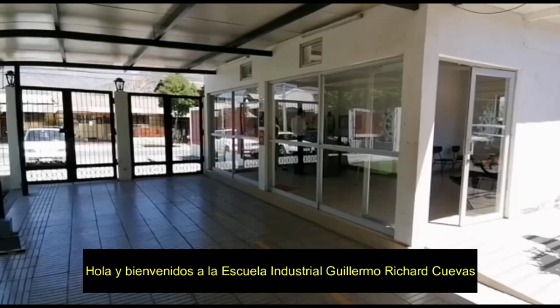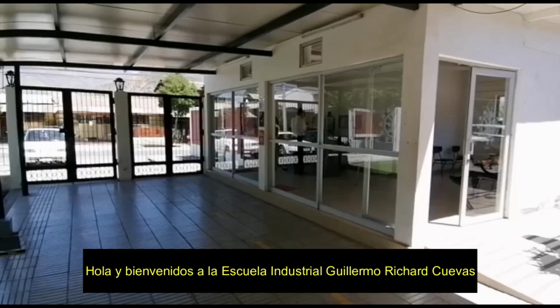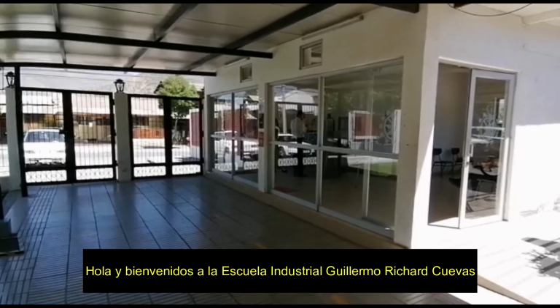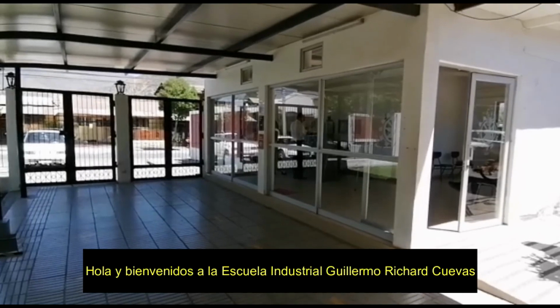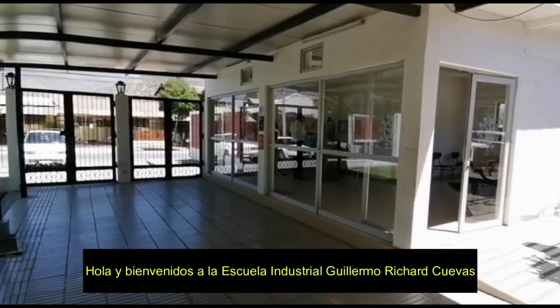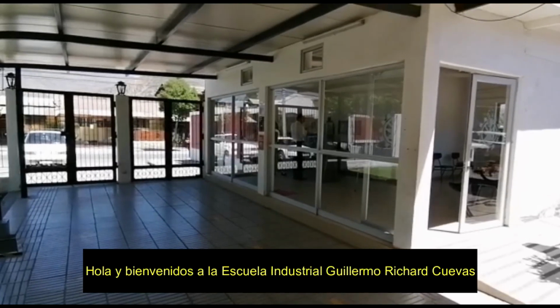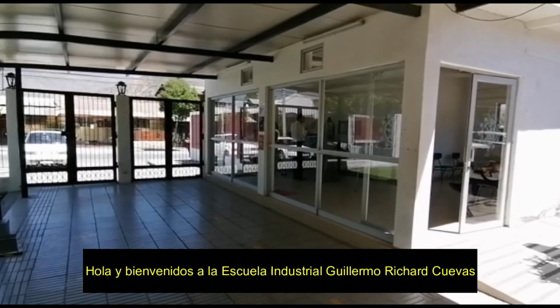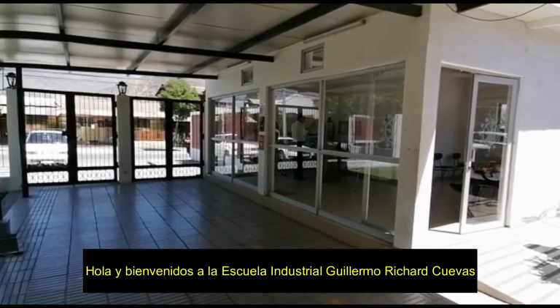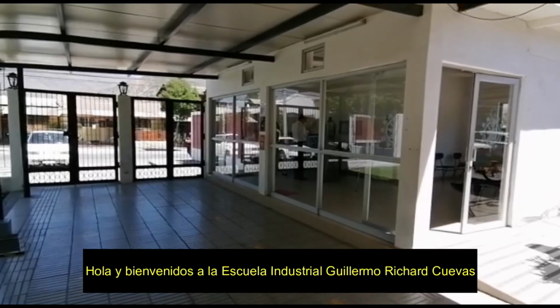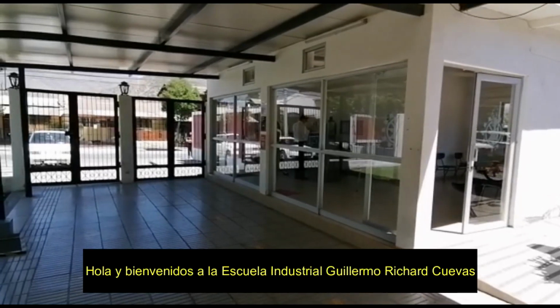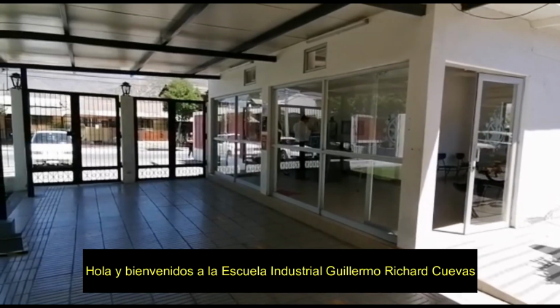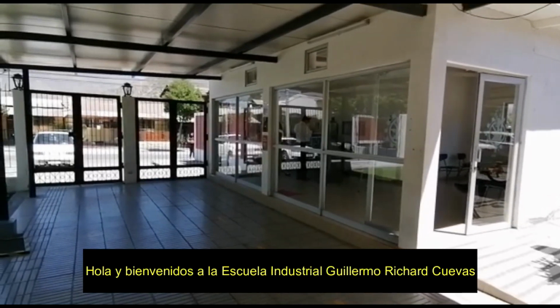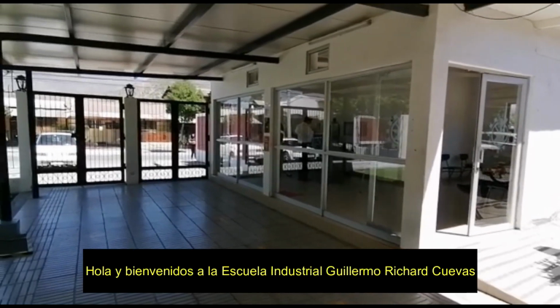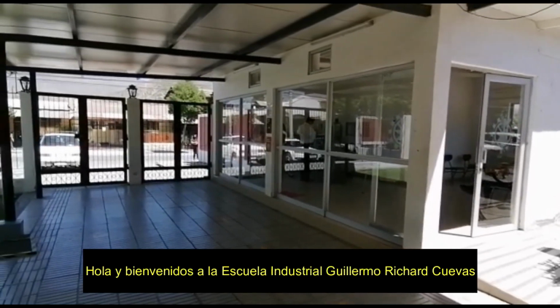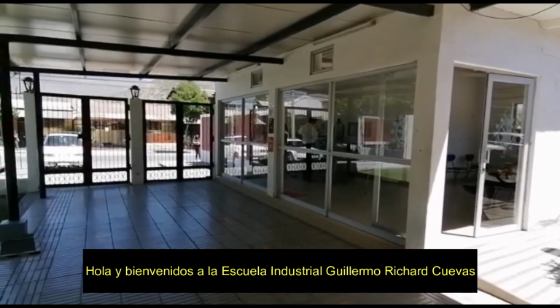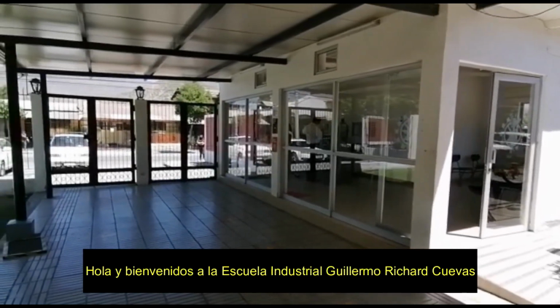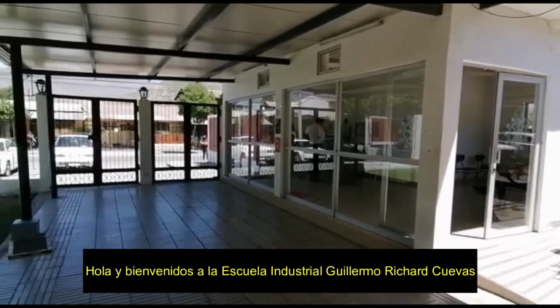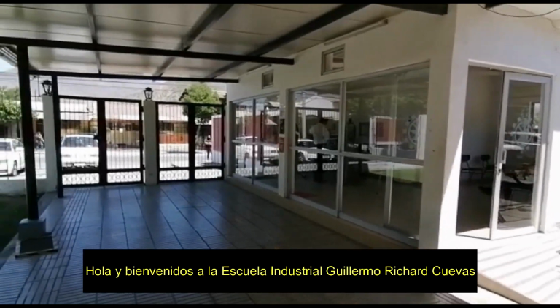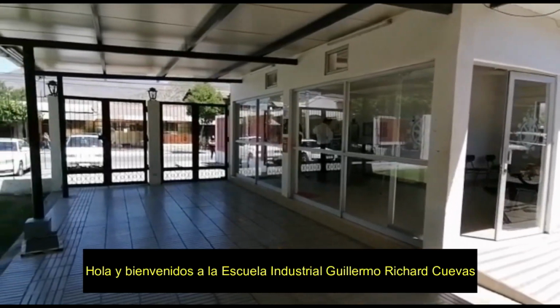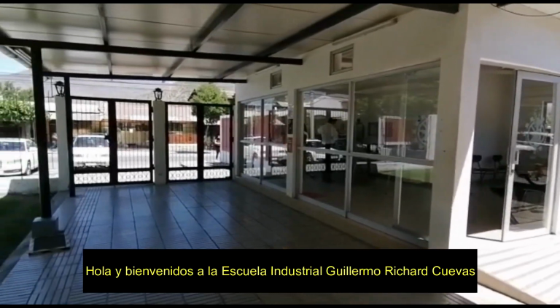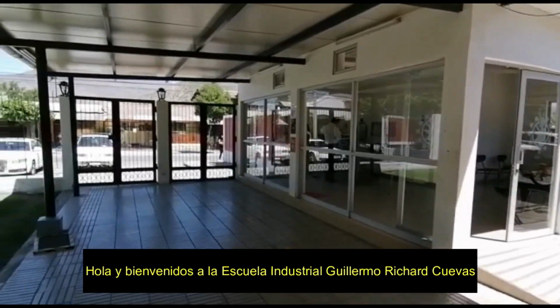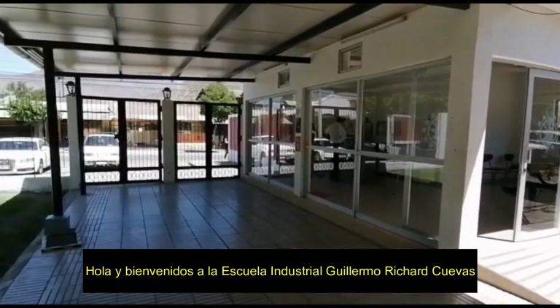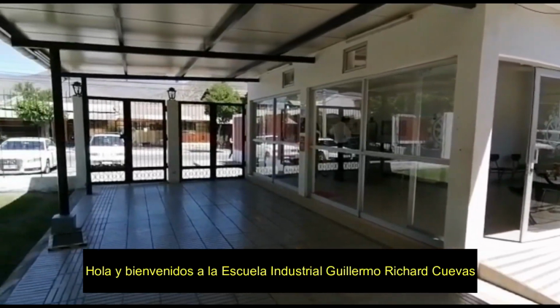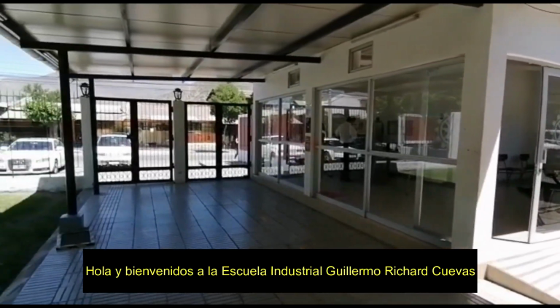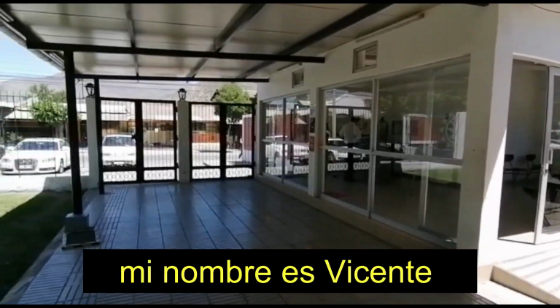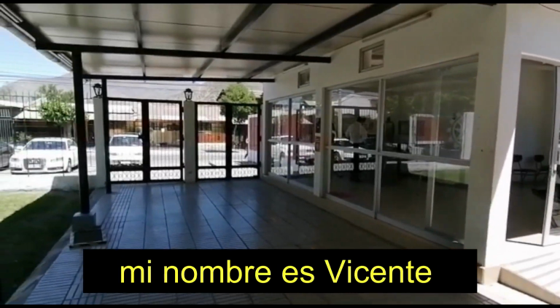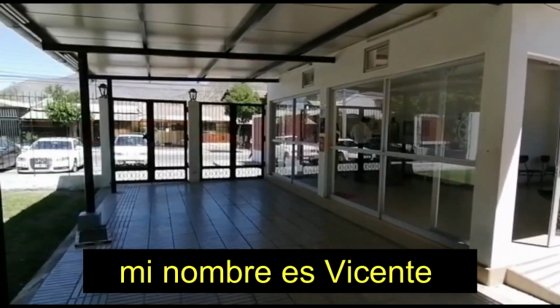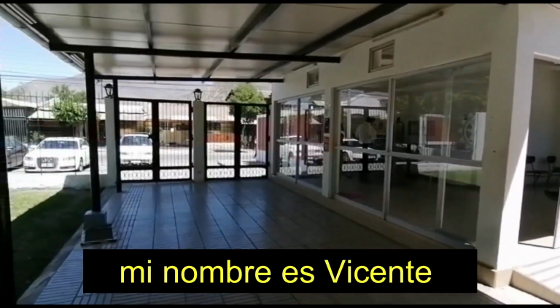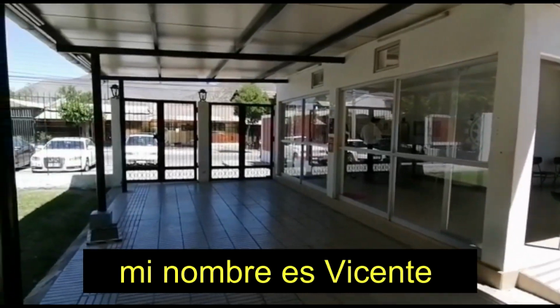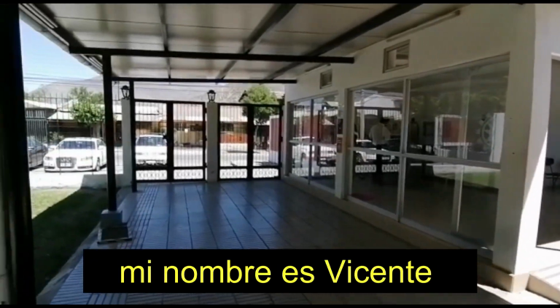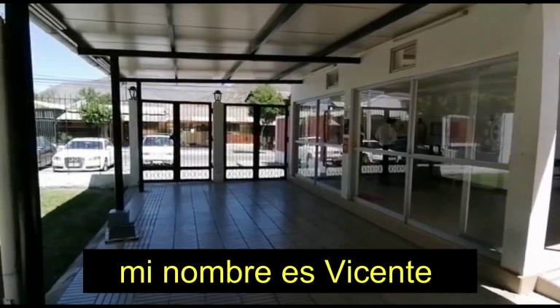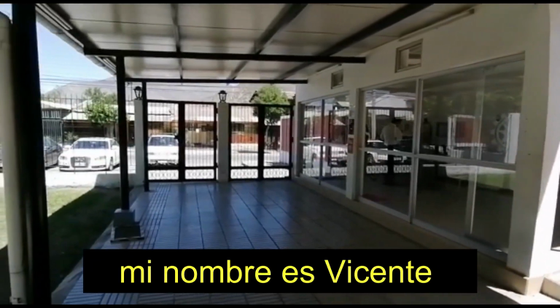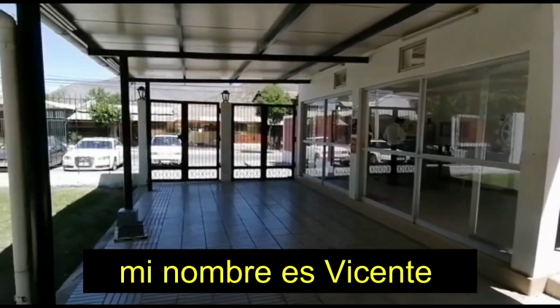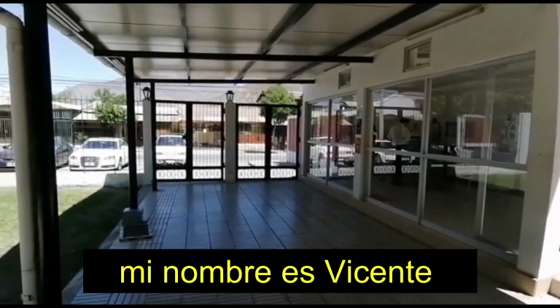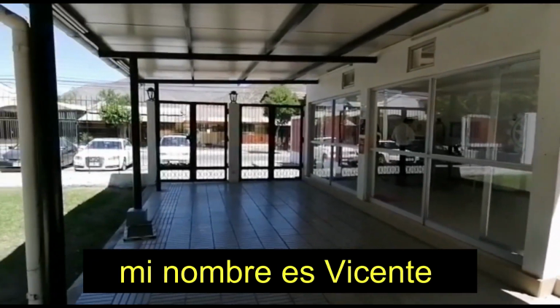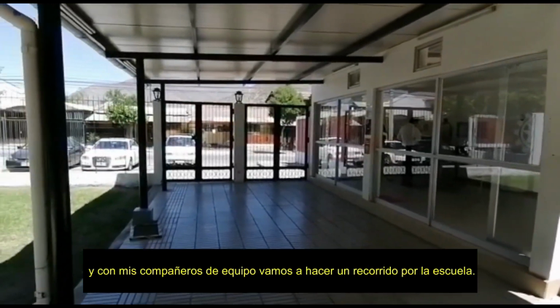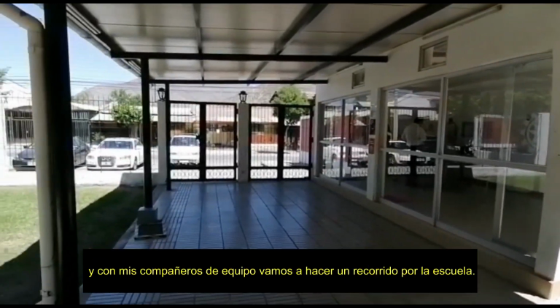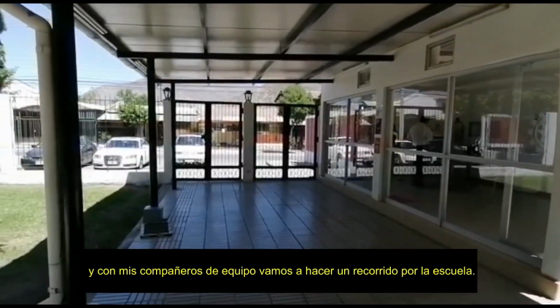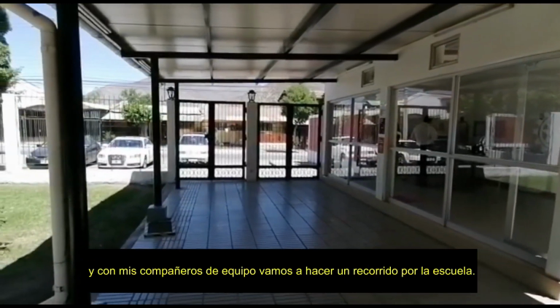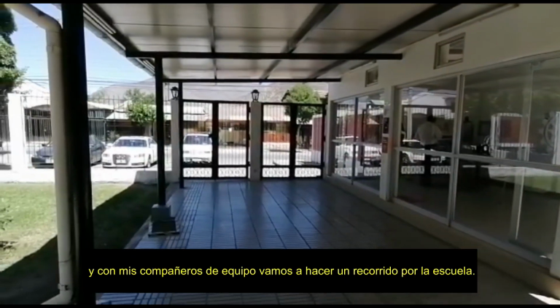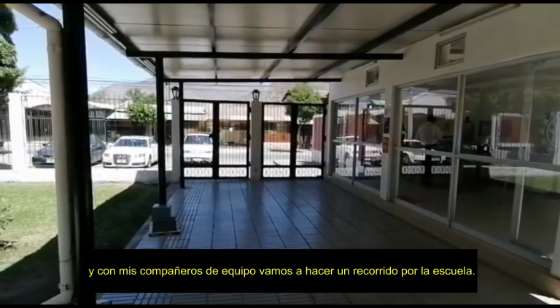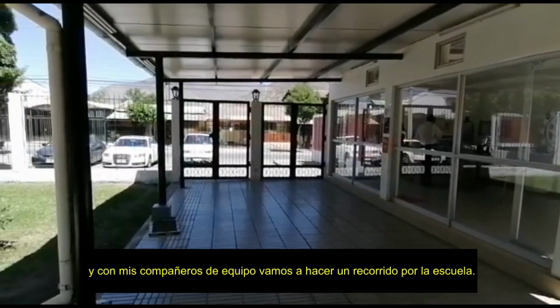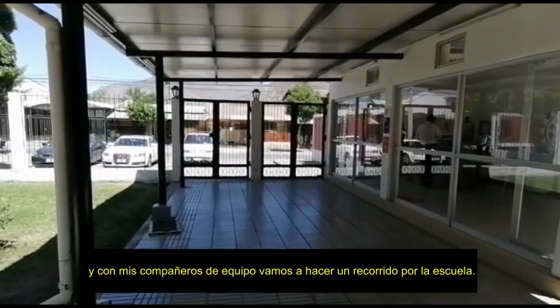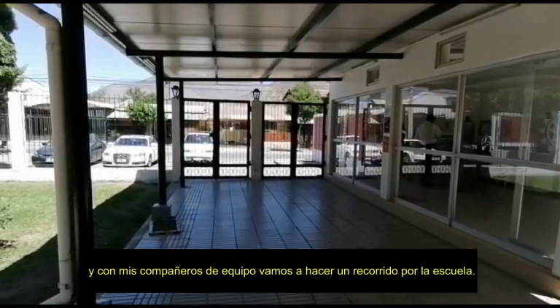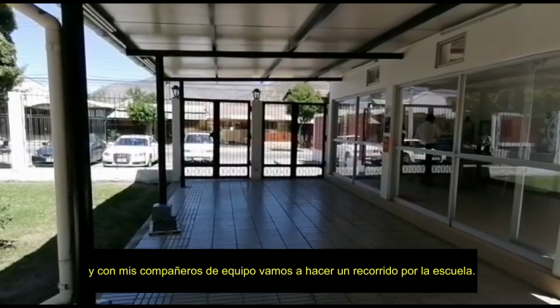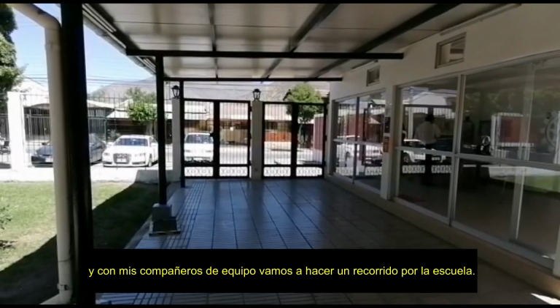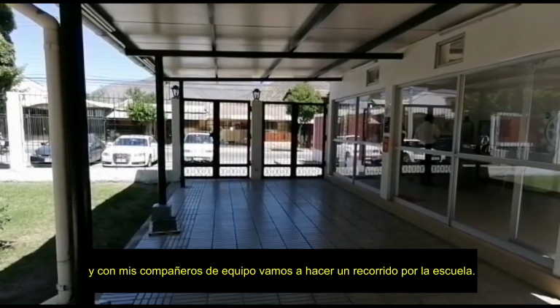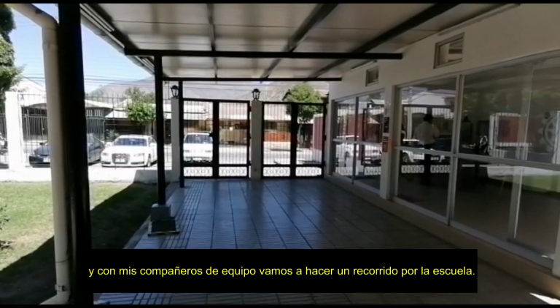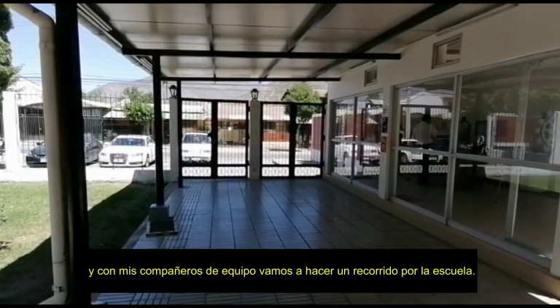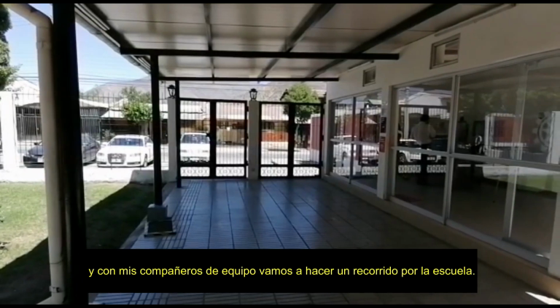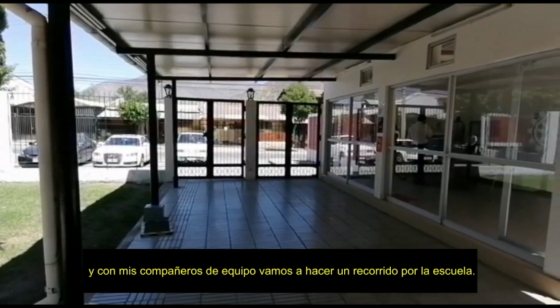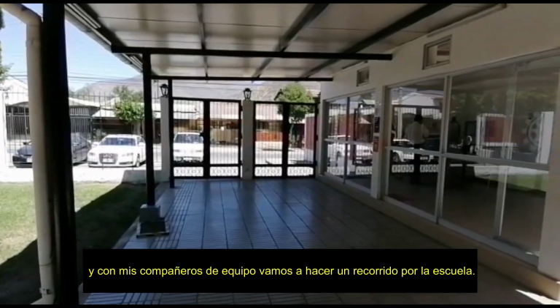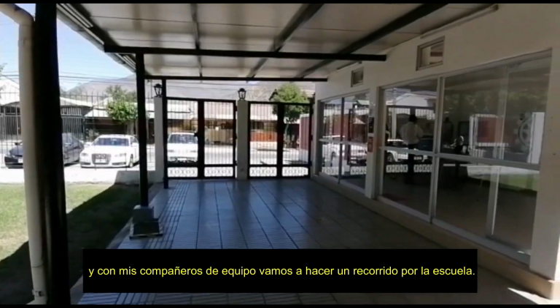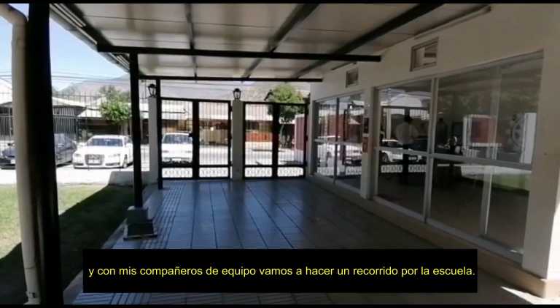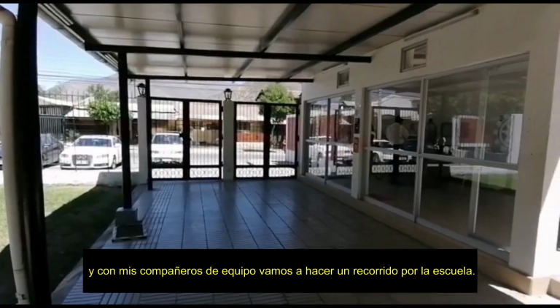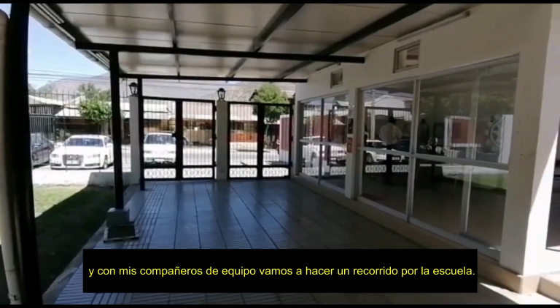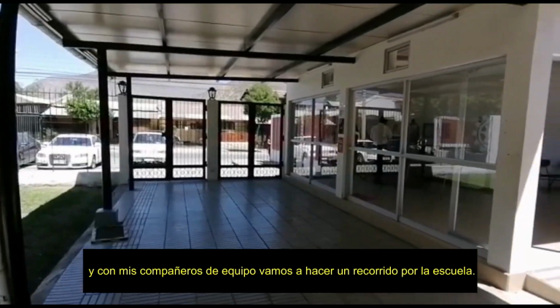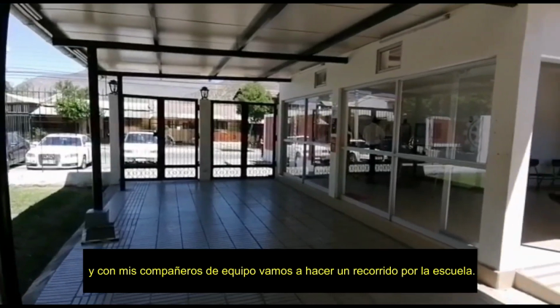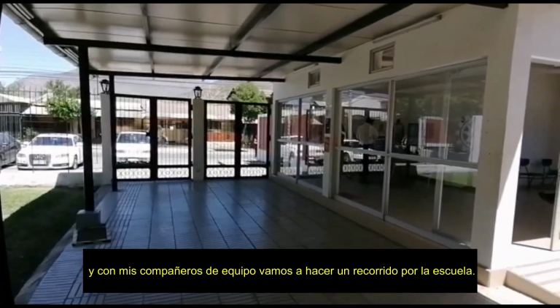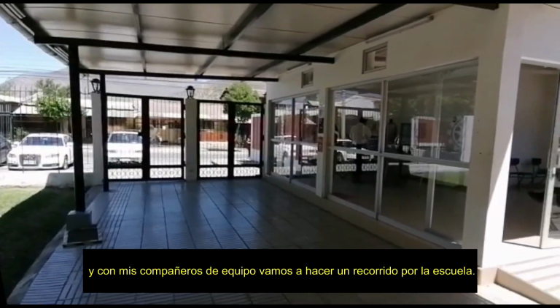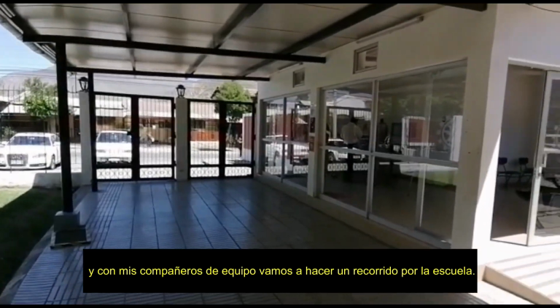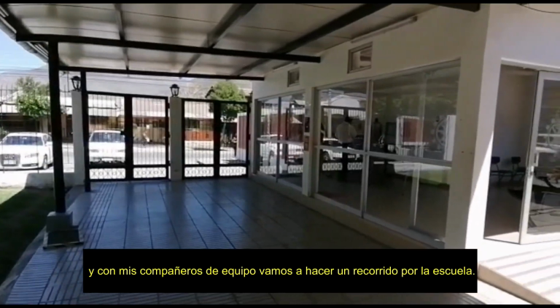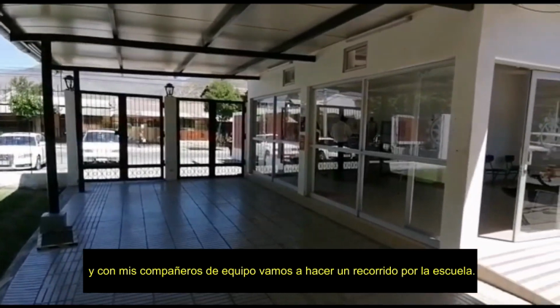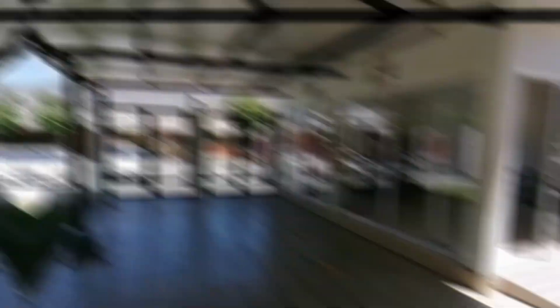Hello and welcome to the Escuela Industrial Guillermo Richard Cuevas. My name is Vicente and with my teammate we are going to make a tour around the school.